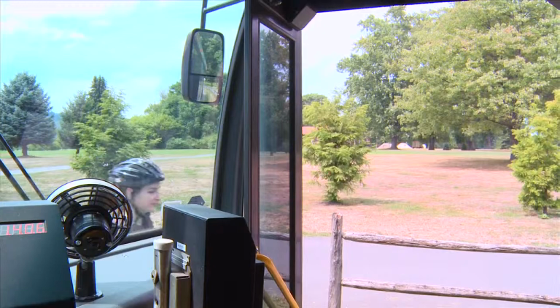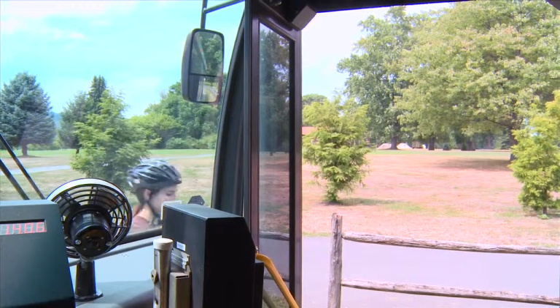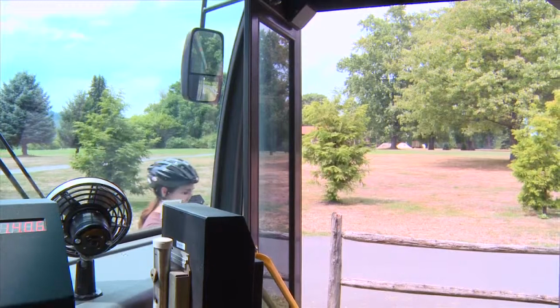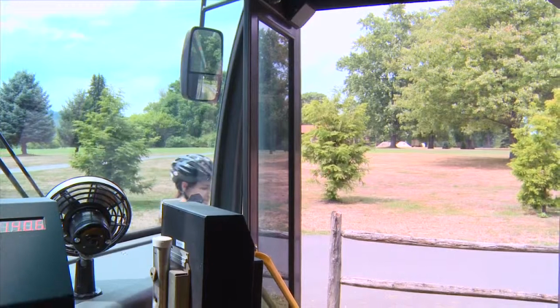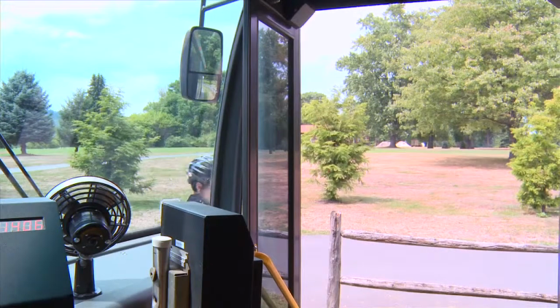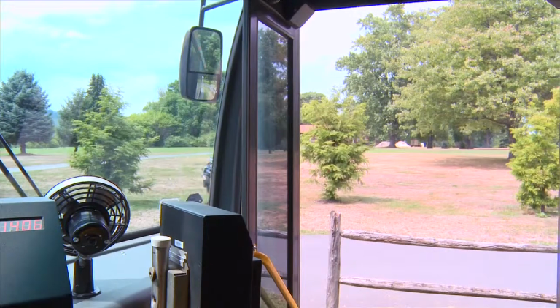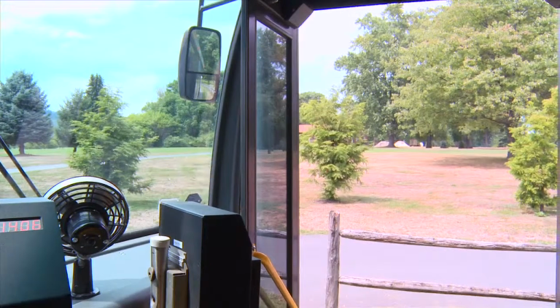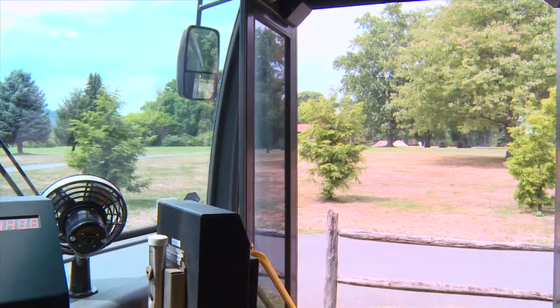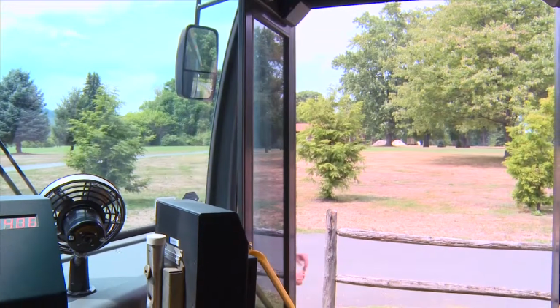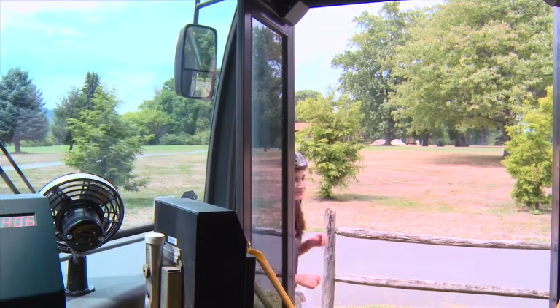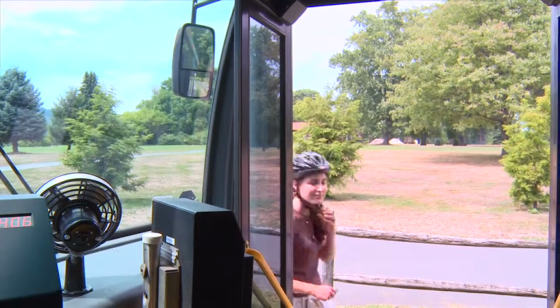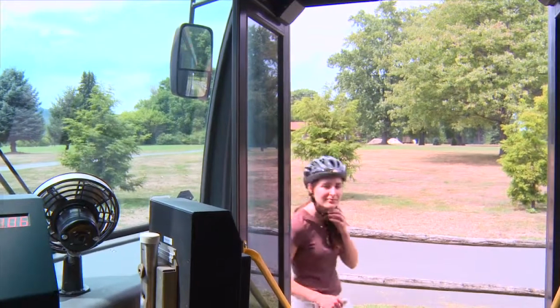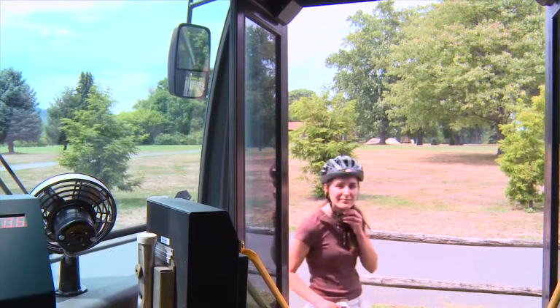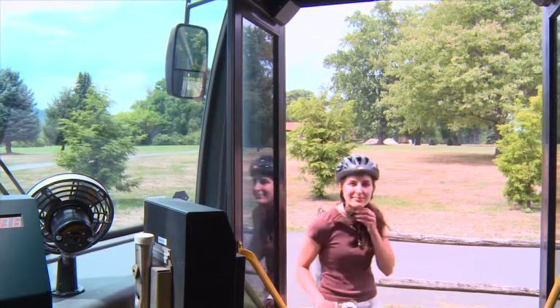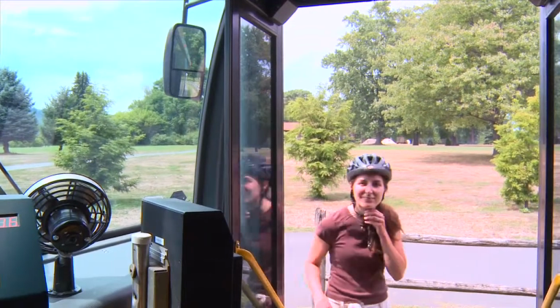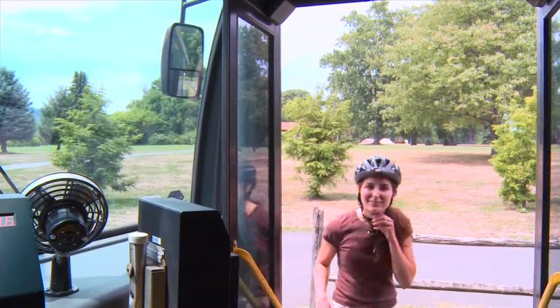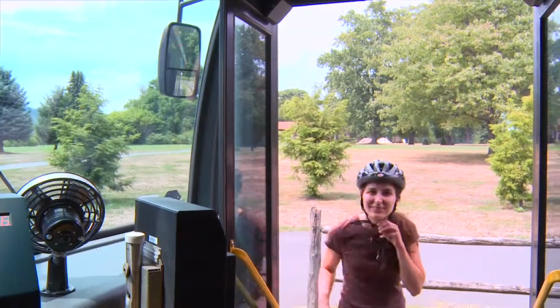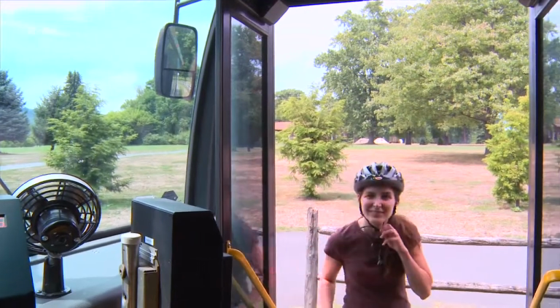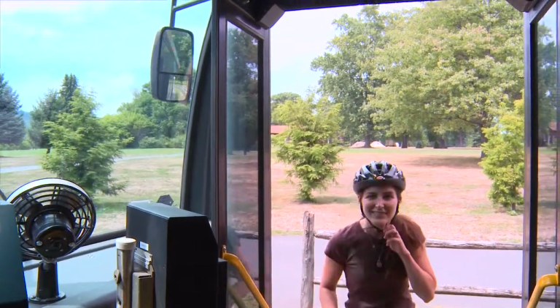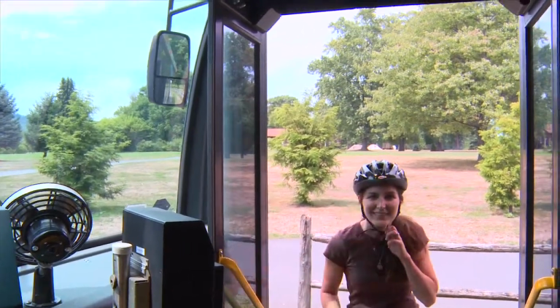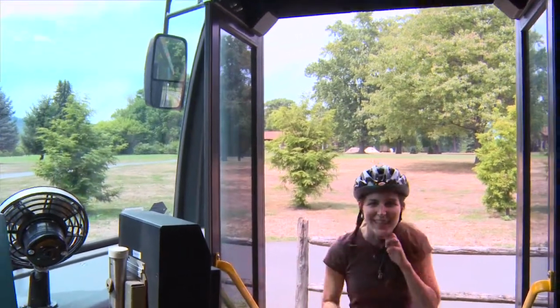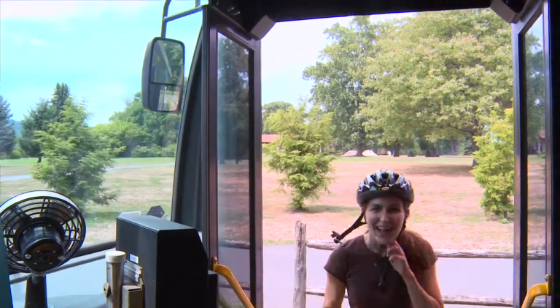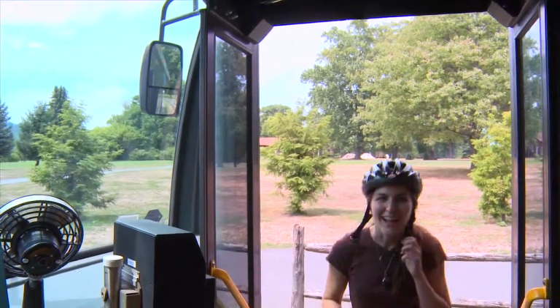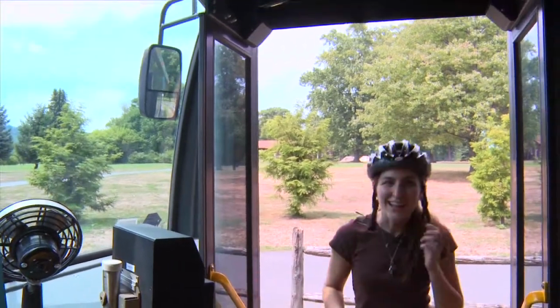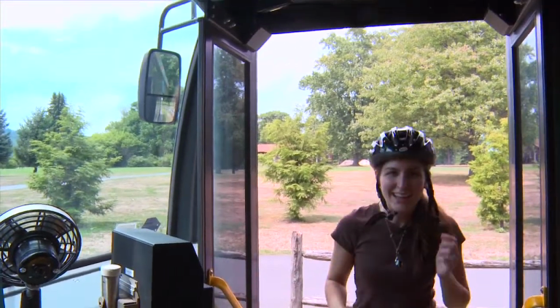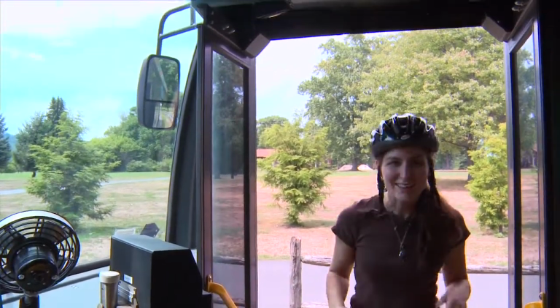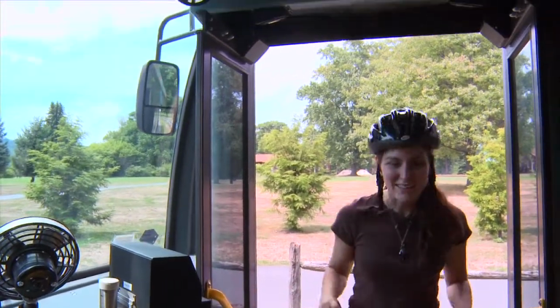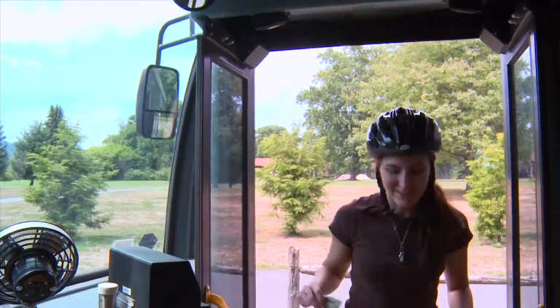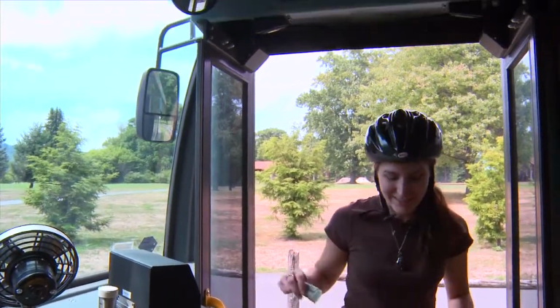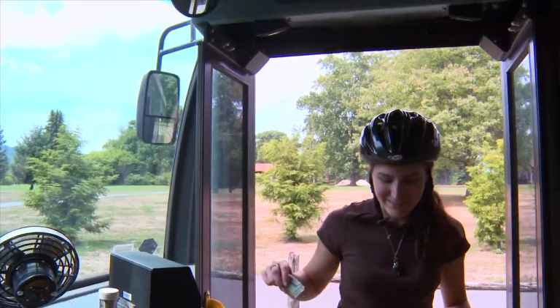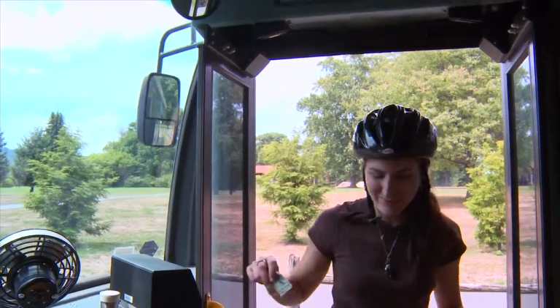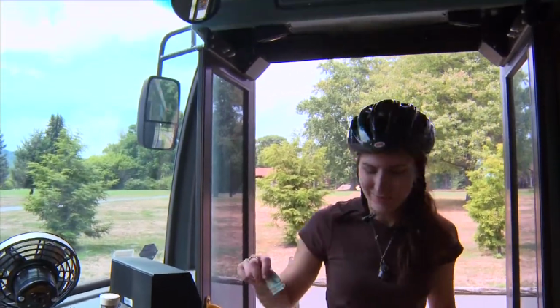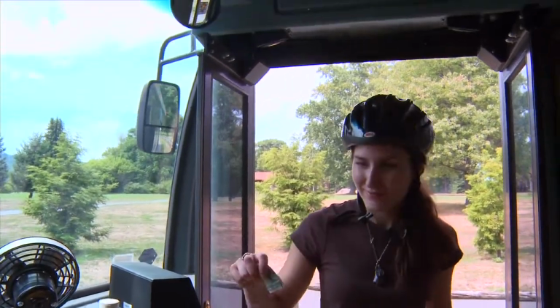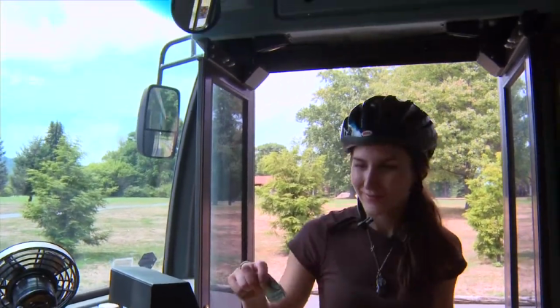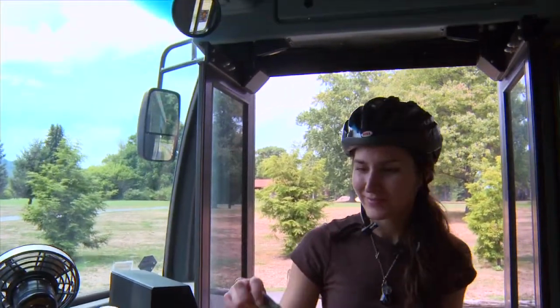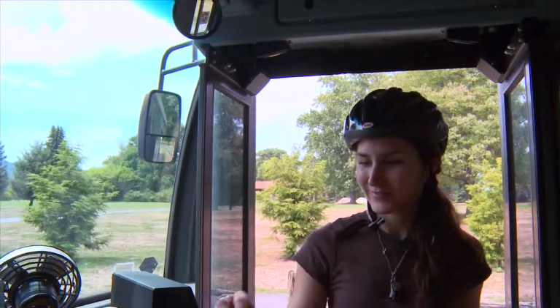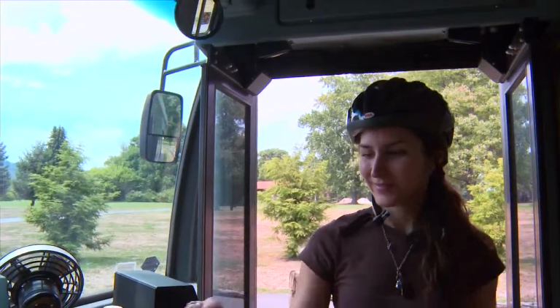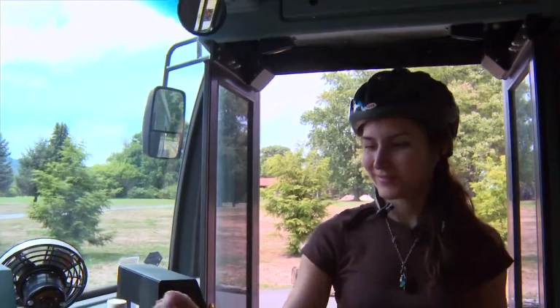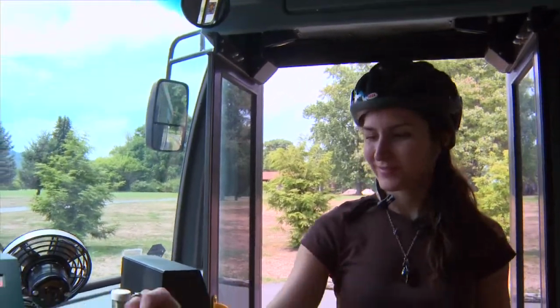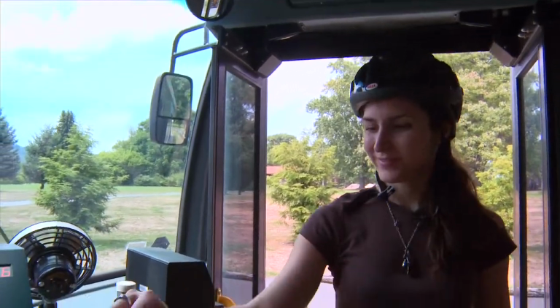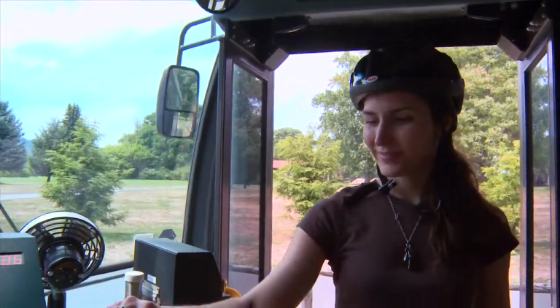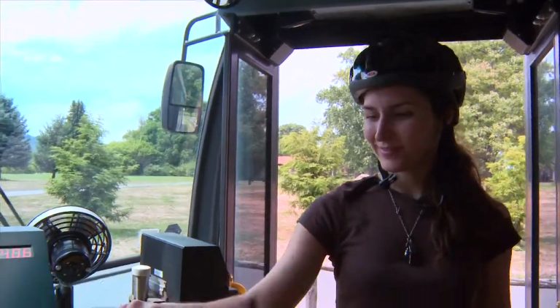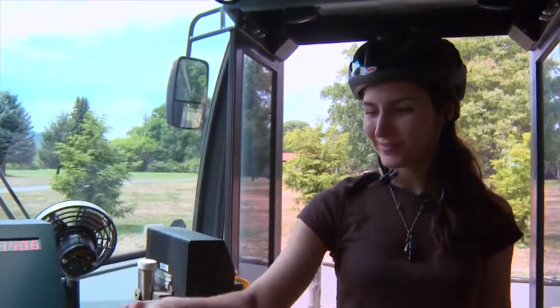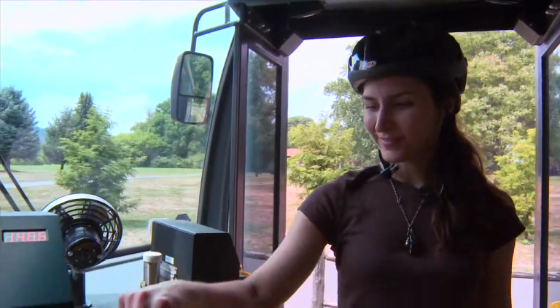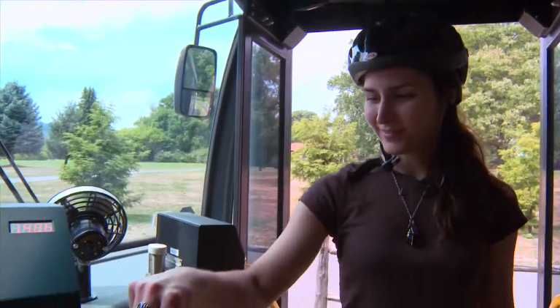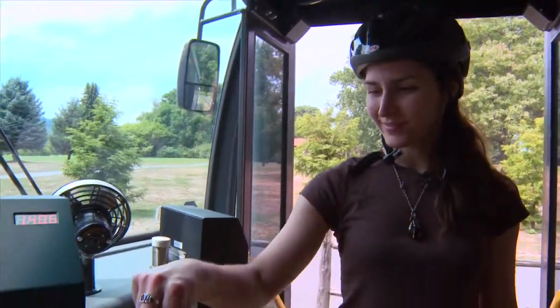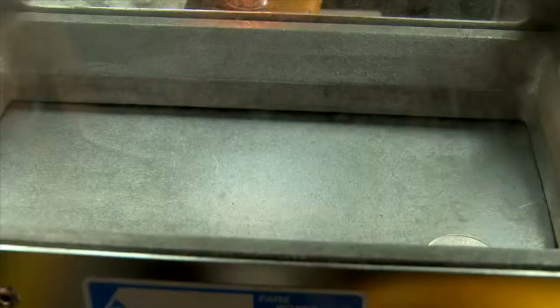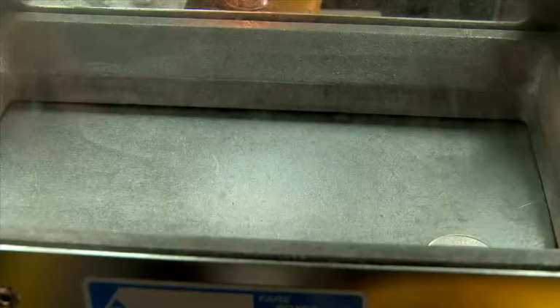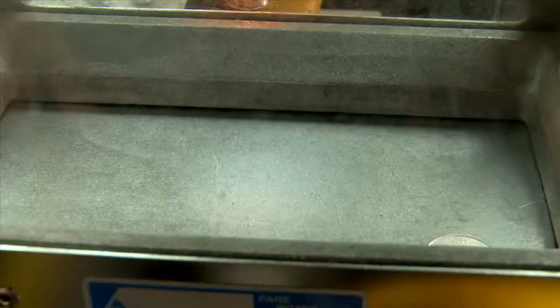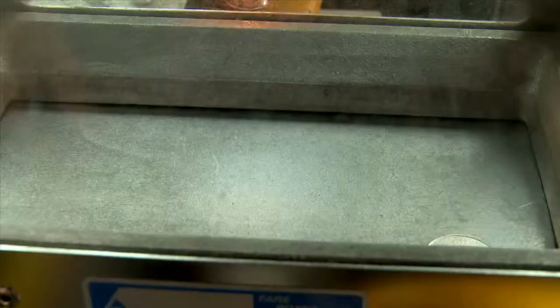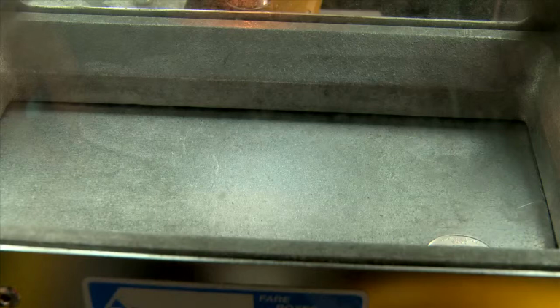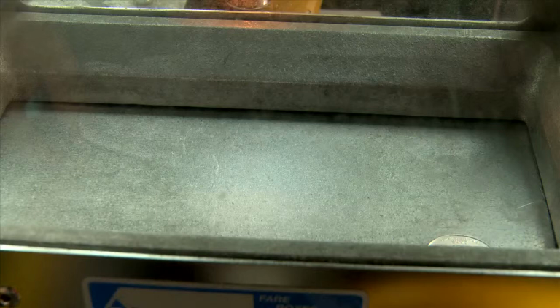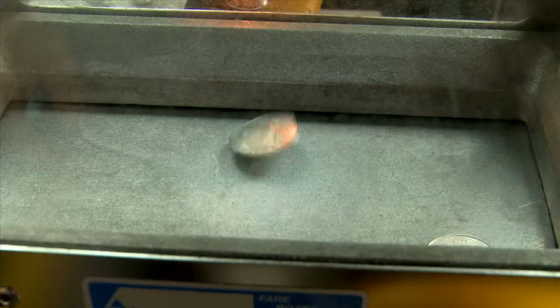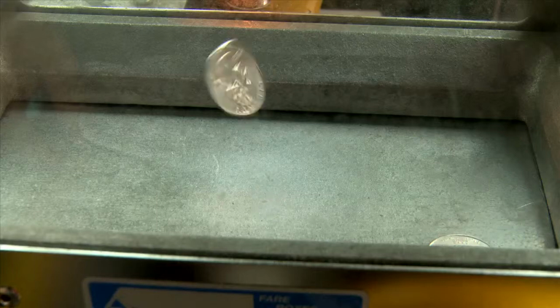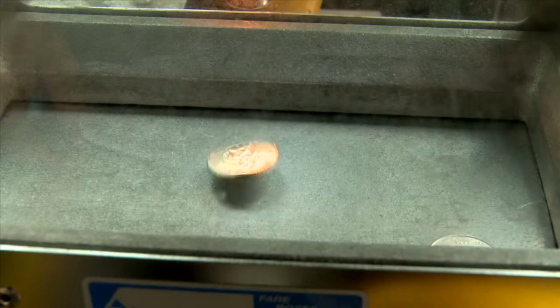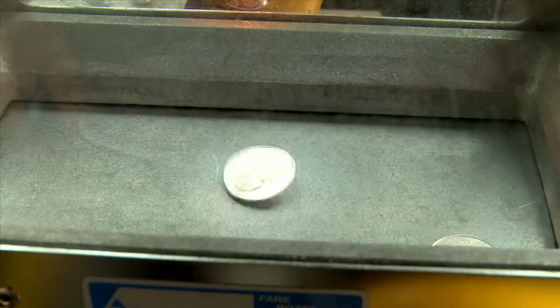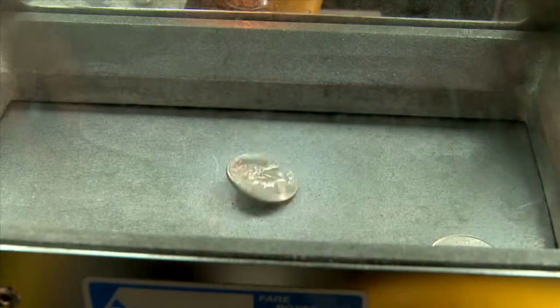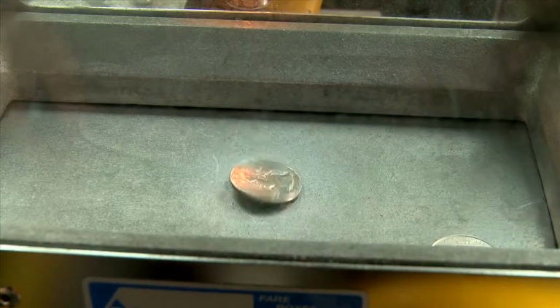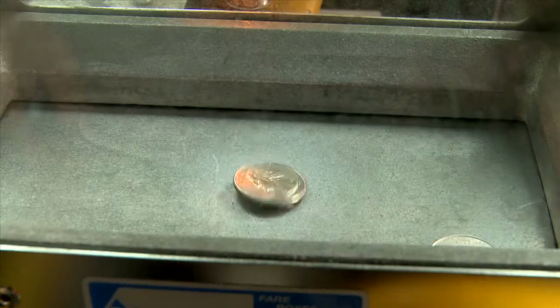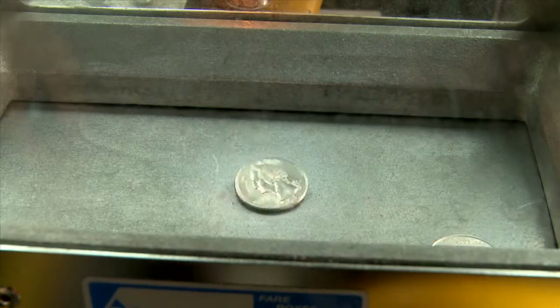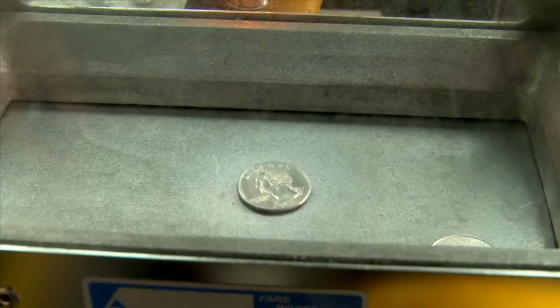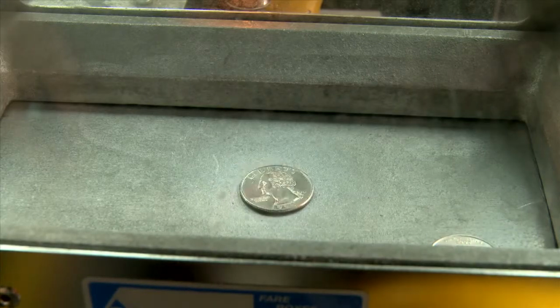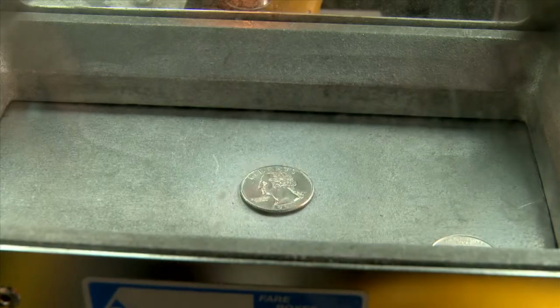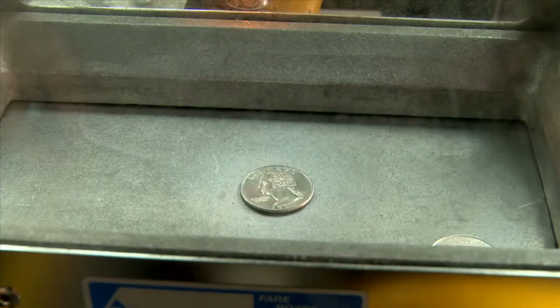Then you're ready to board the bus. There's no extra charge for using the bicycle rack.